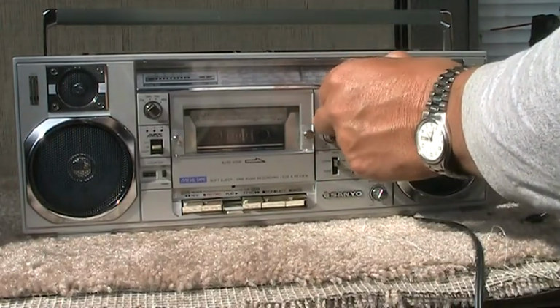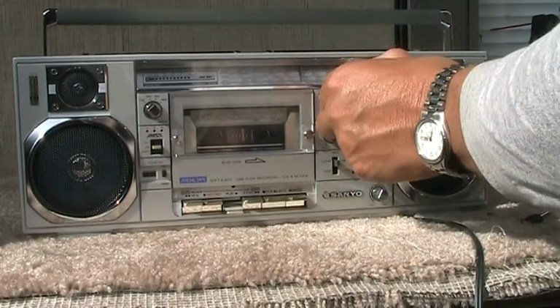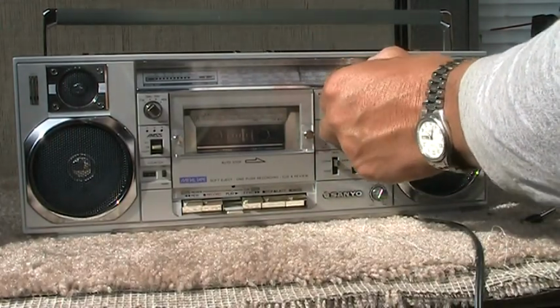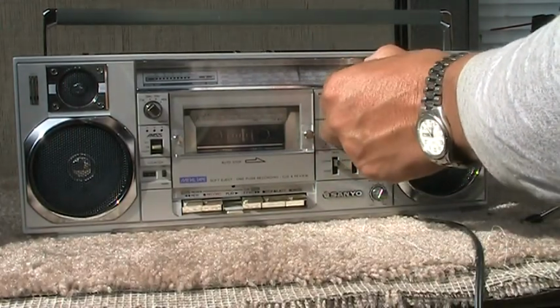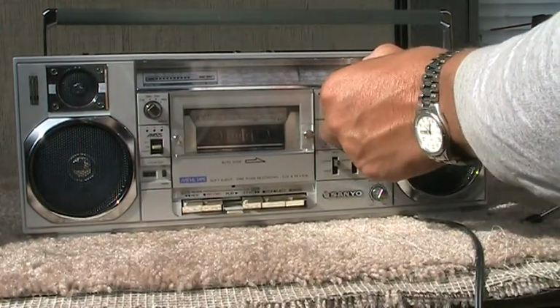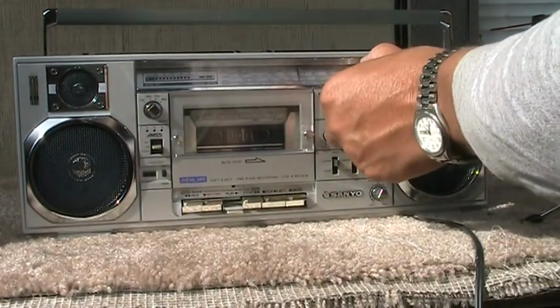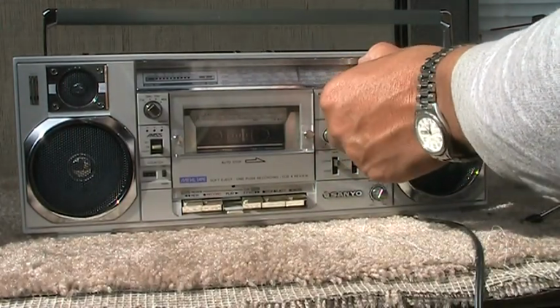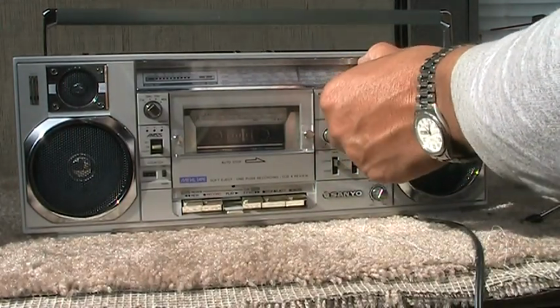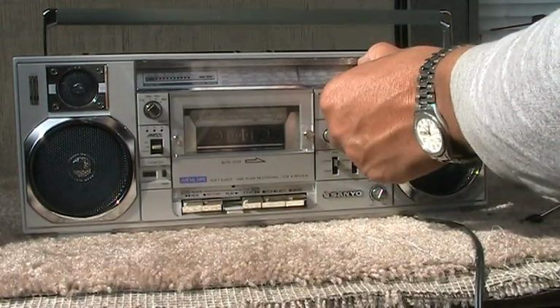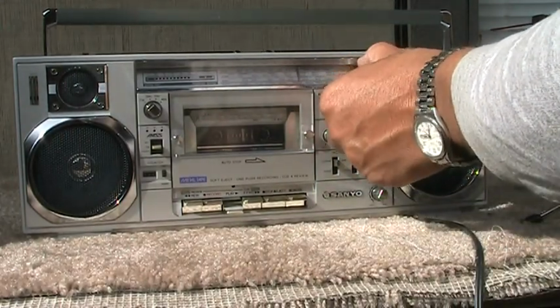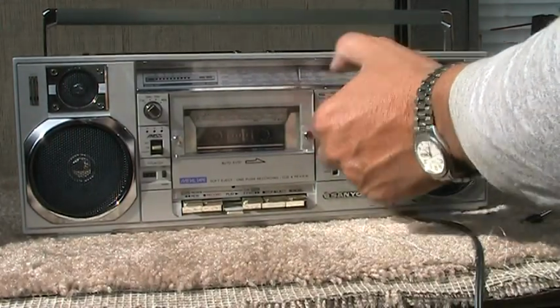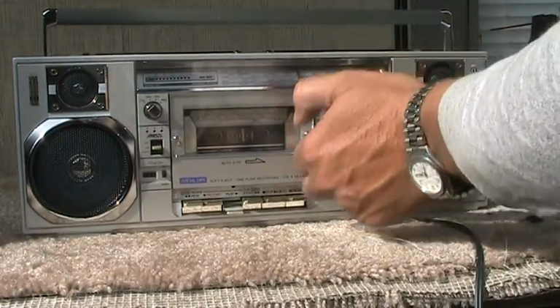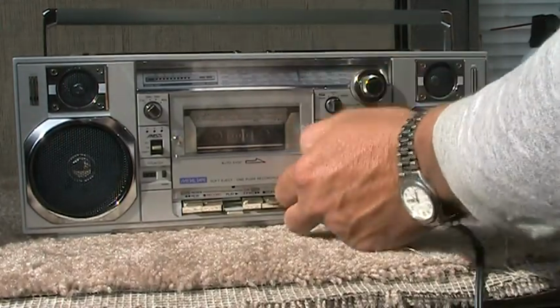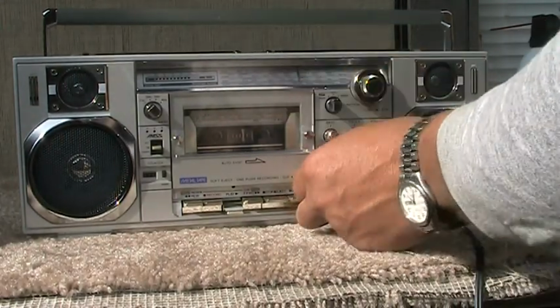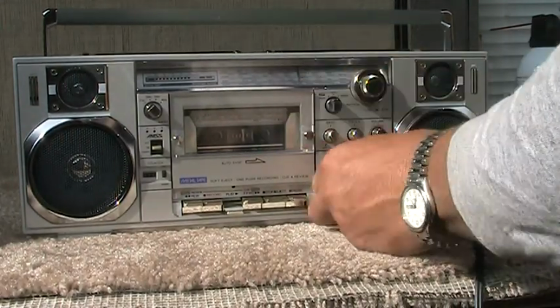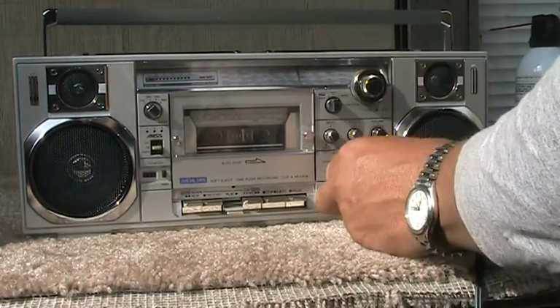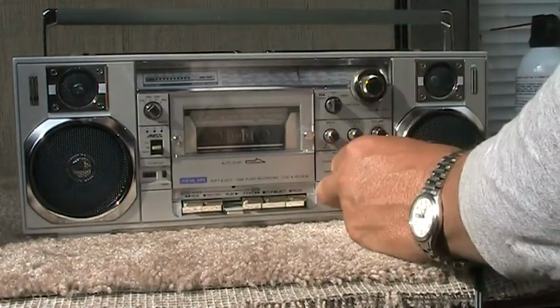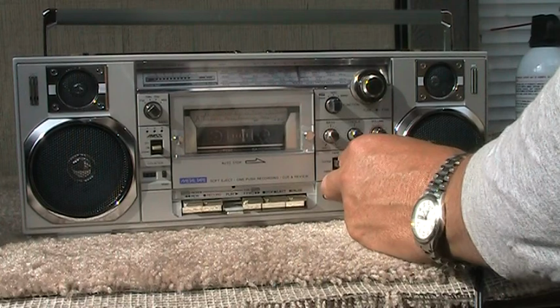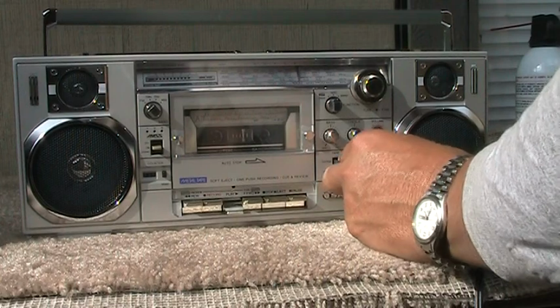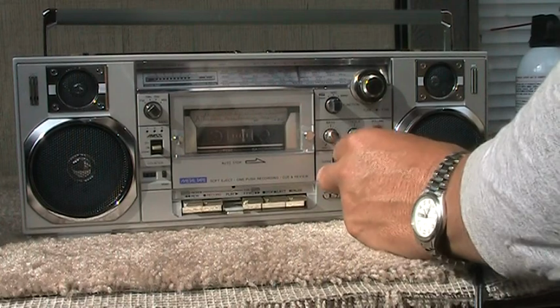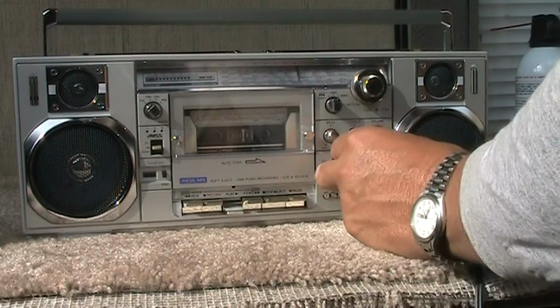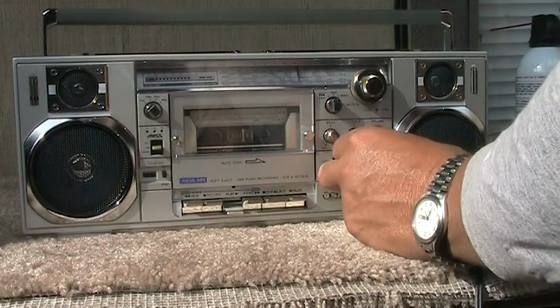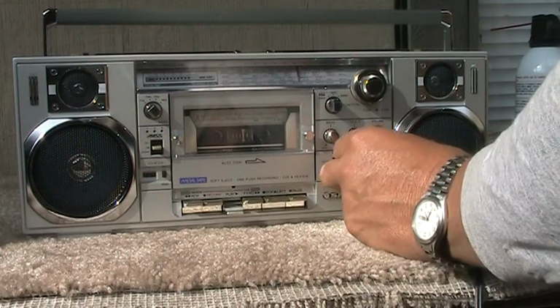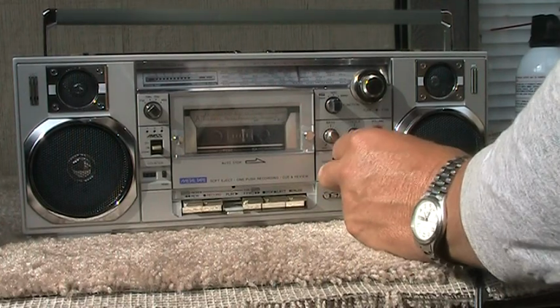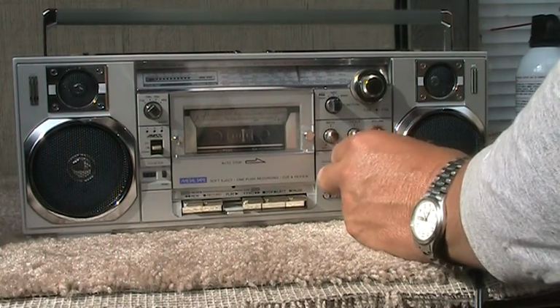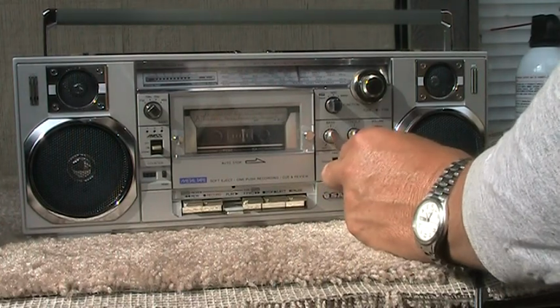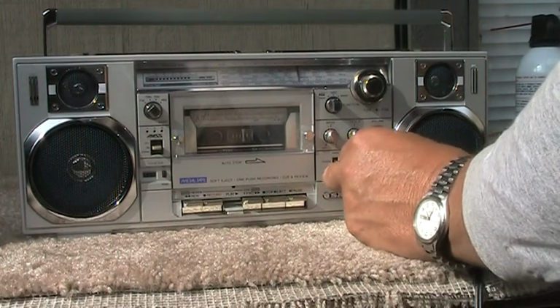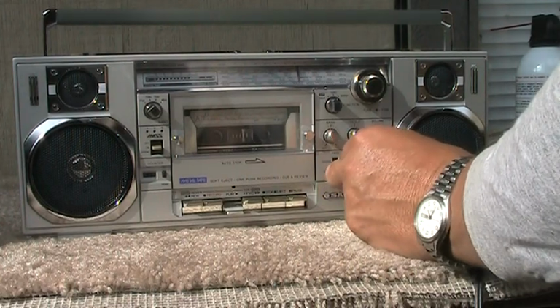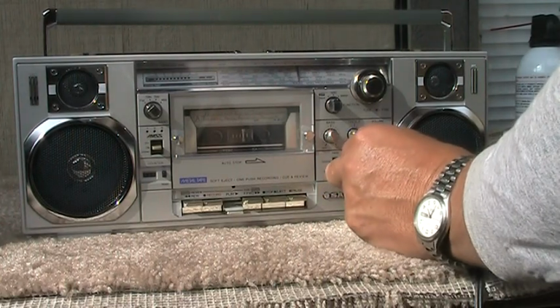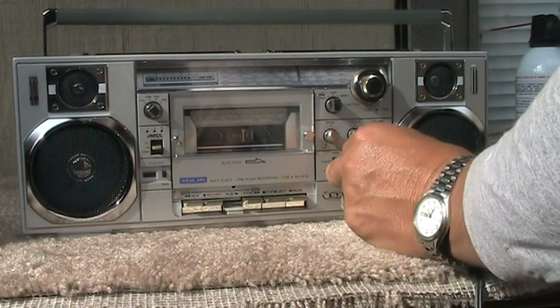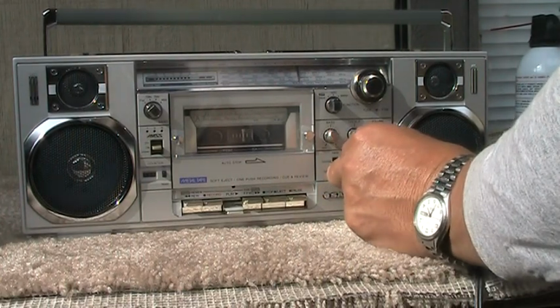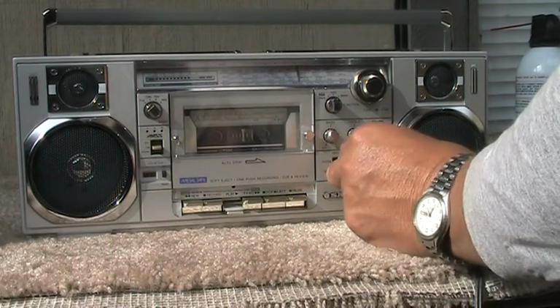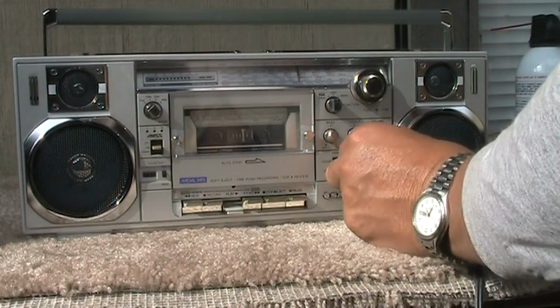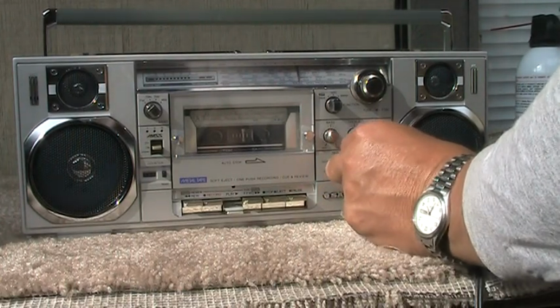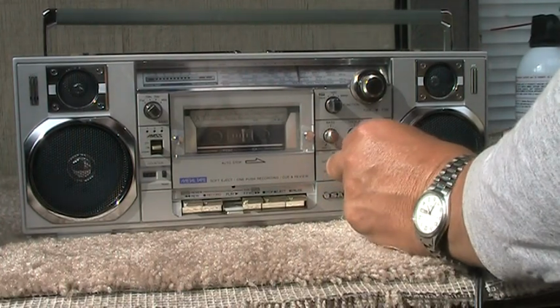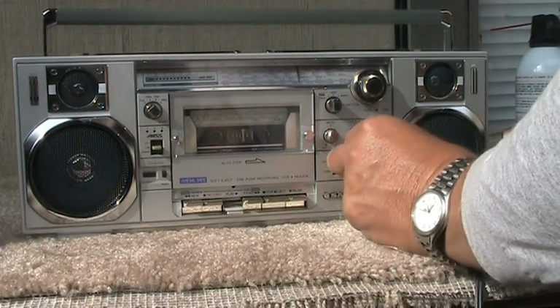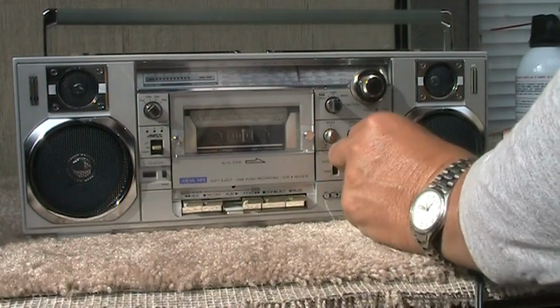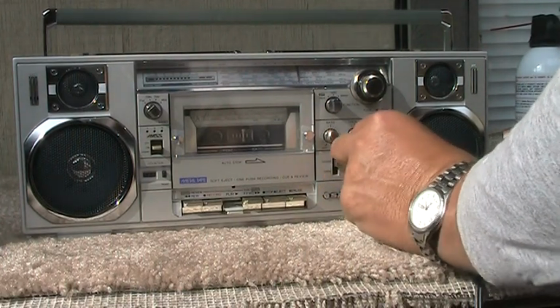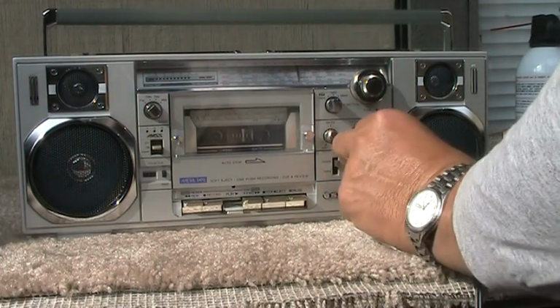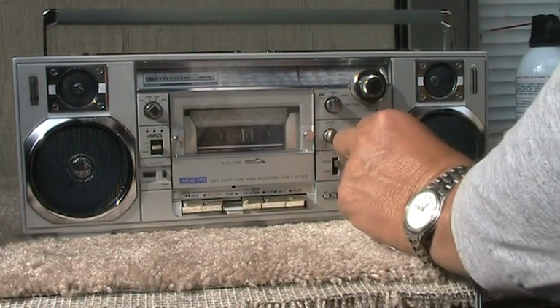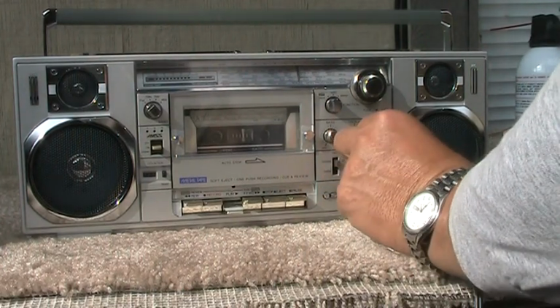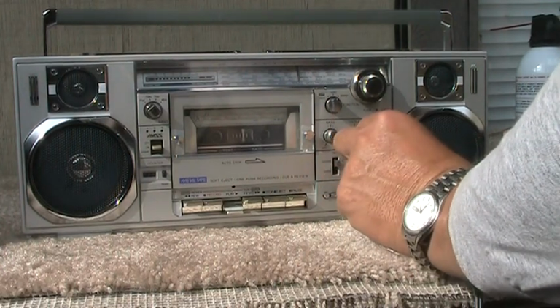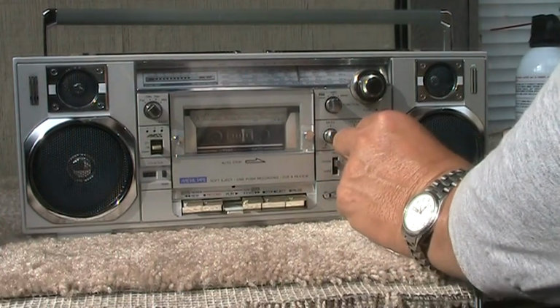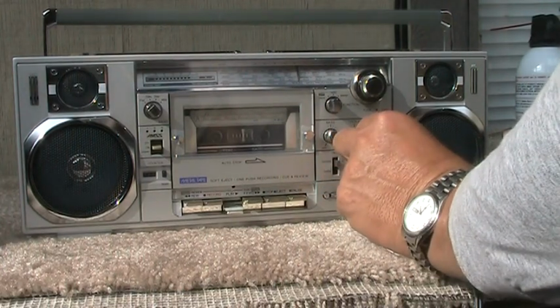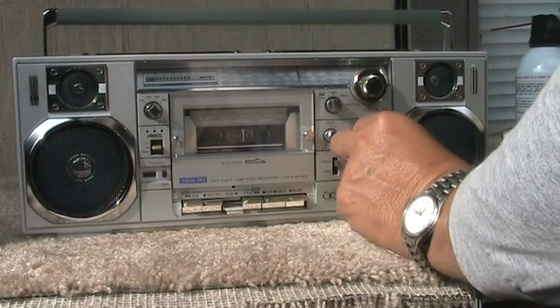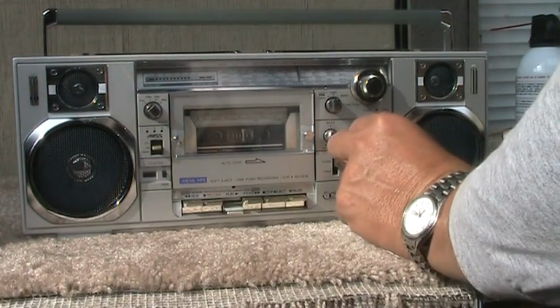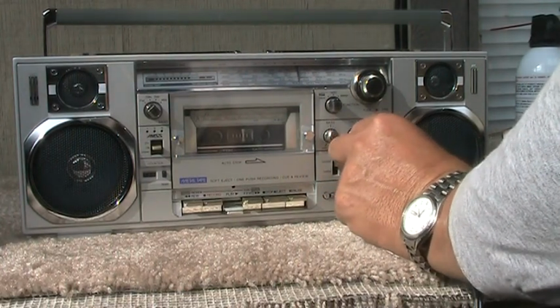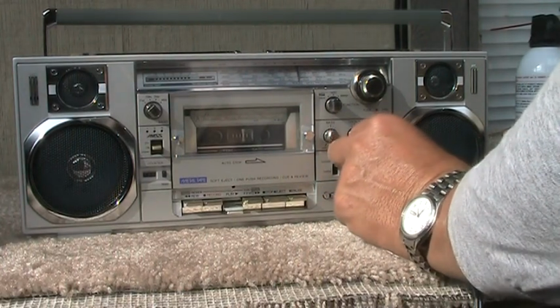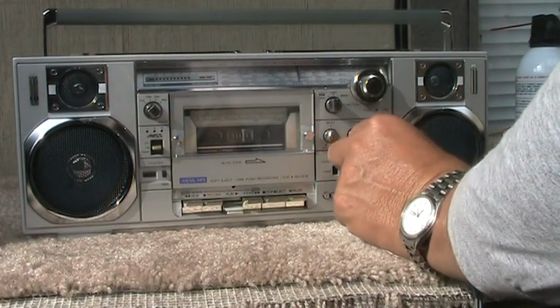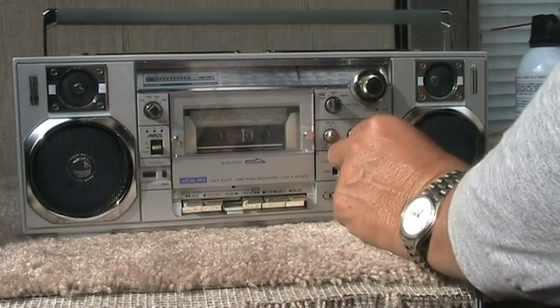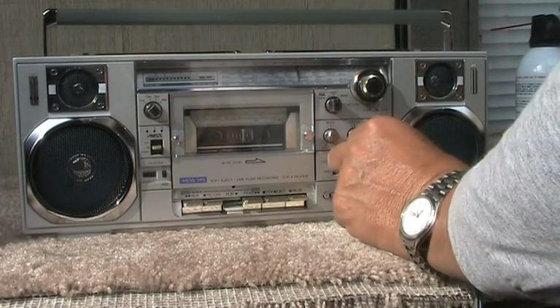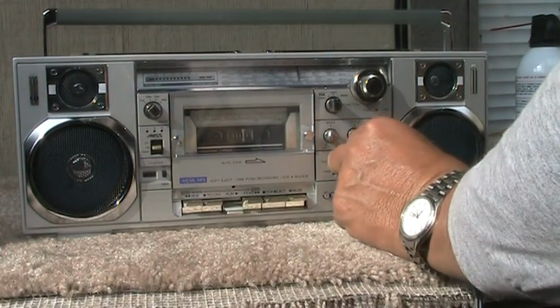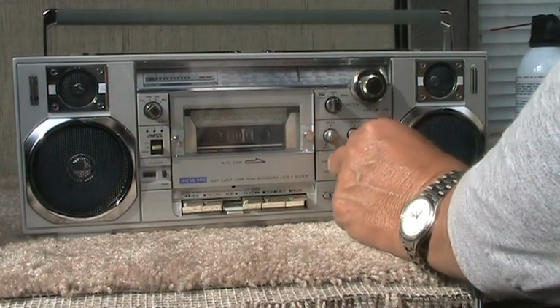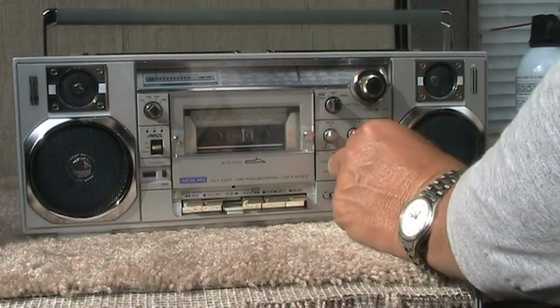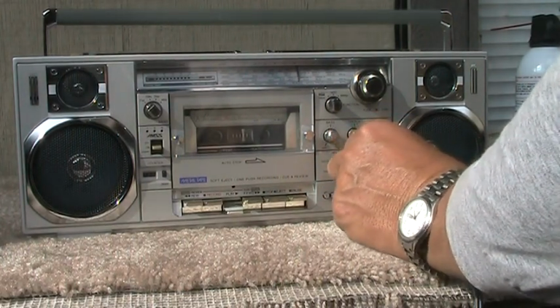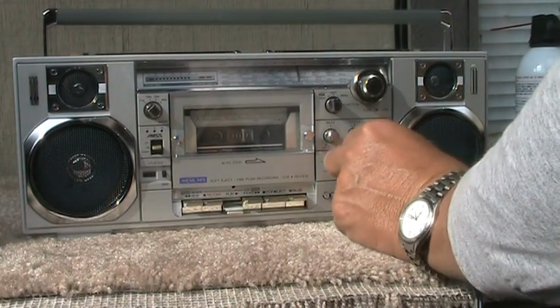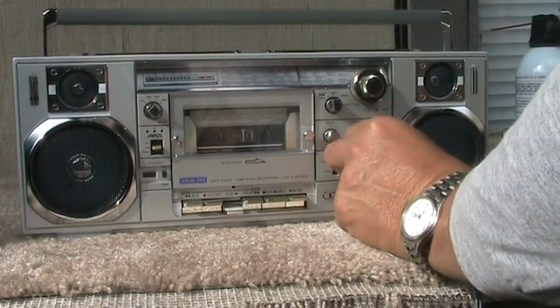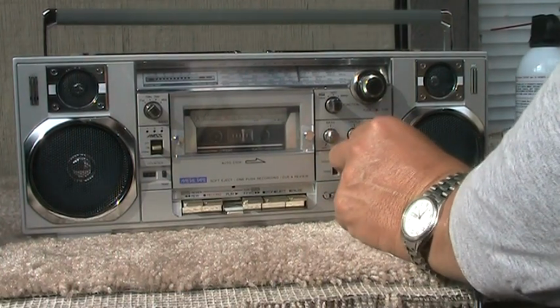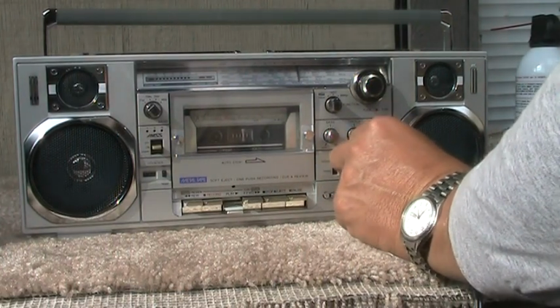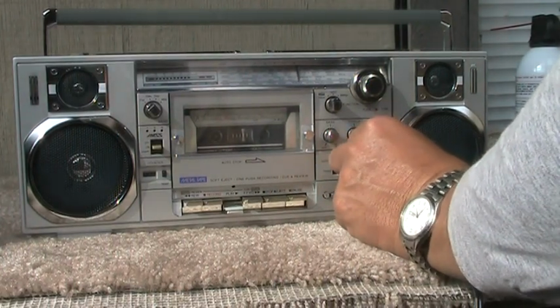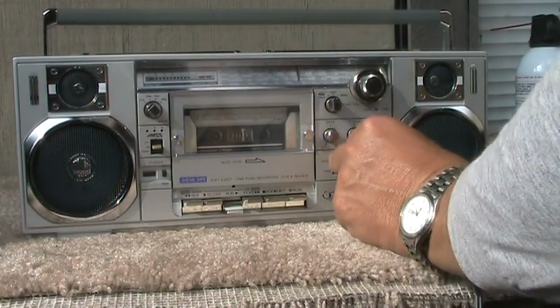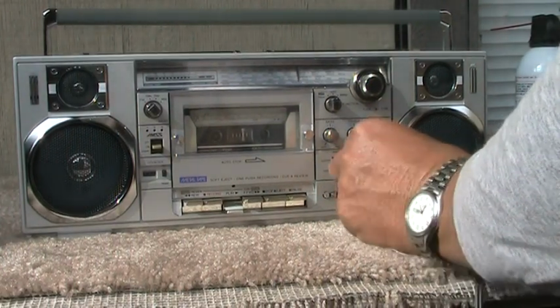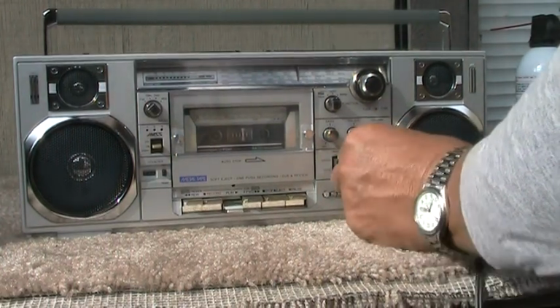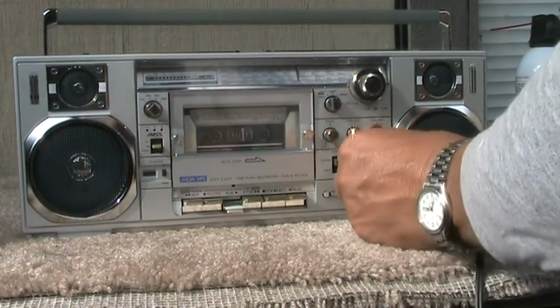O'Reilly Auto Parts for all your spring car care needs. O'Reilly Auto Parts — better parts, better prices, every day.